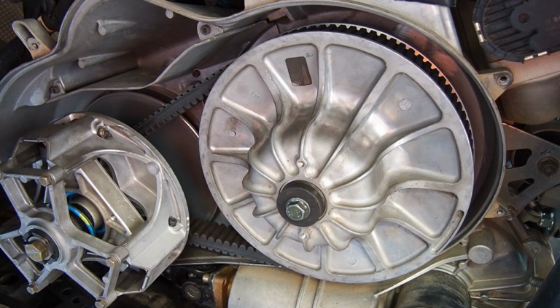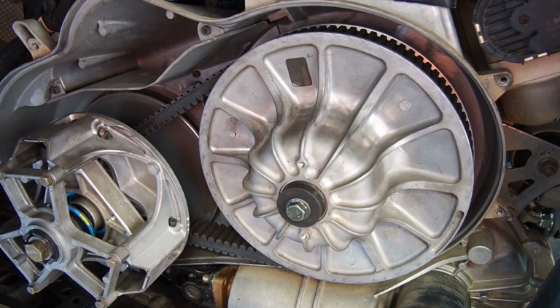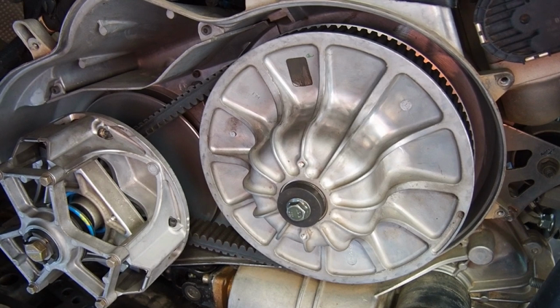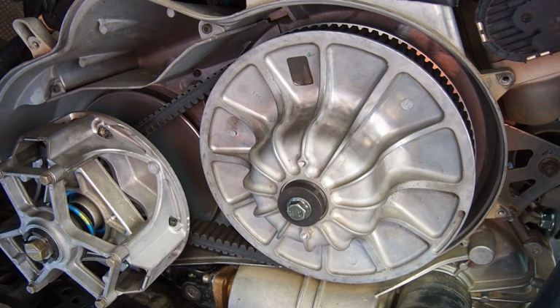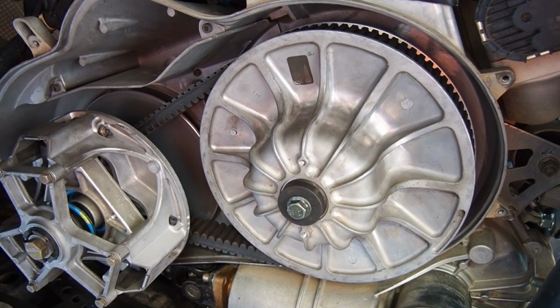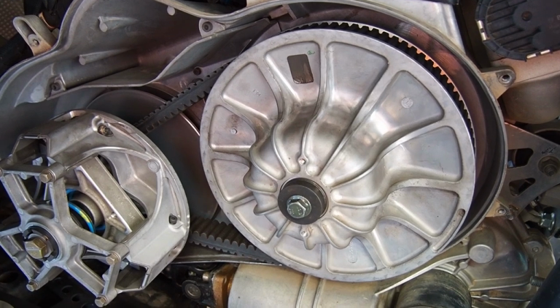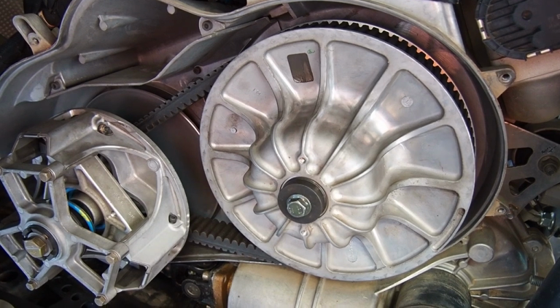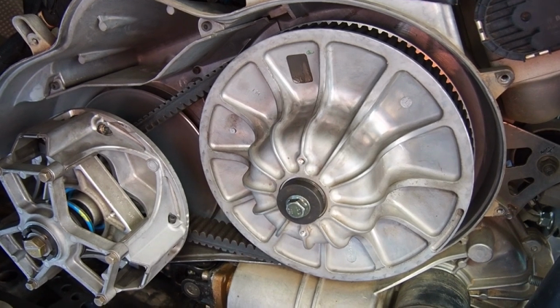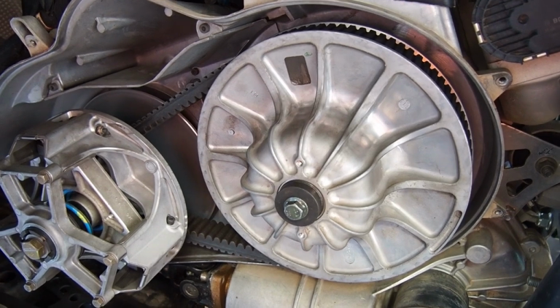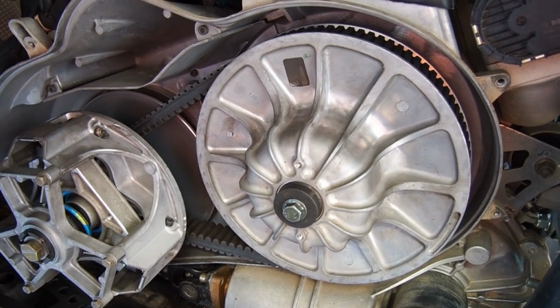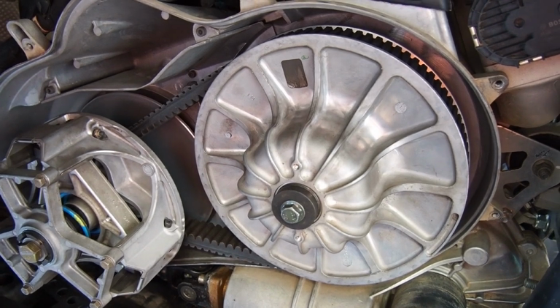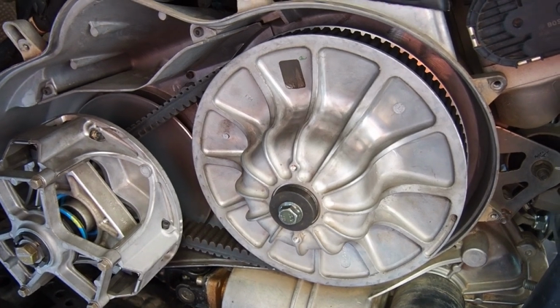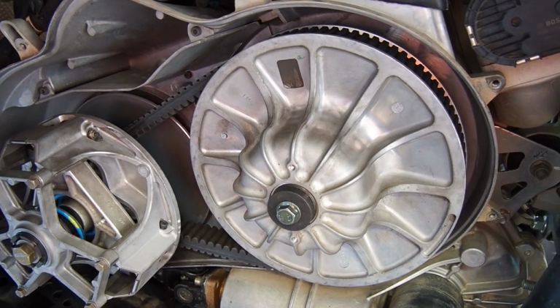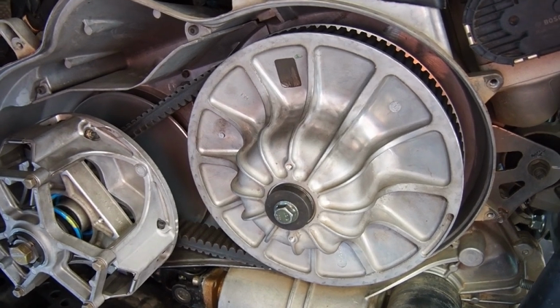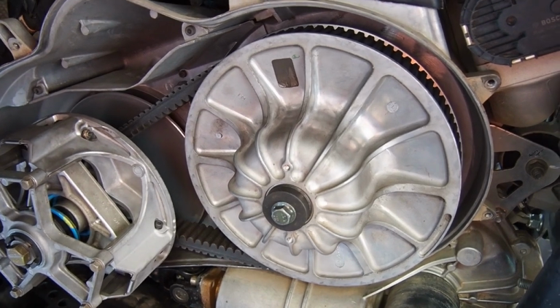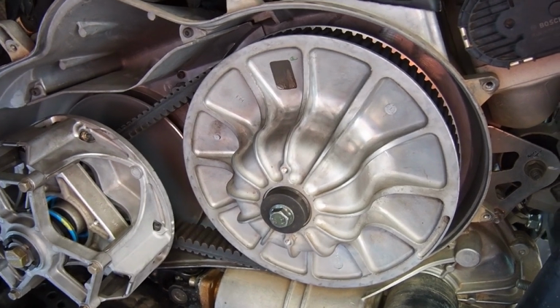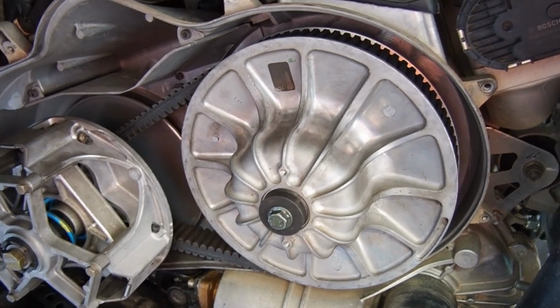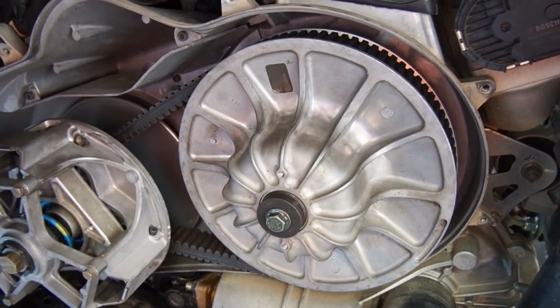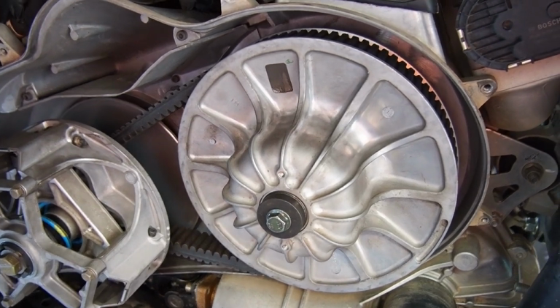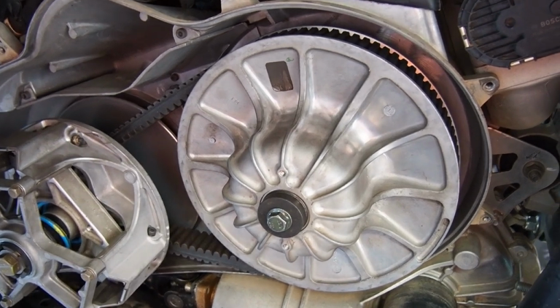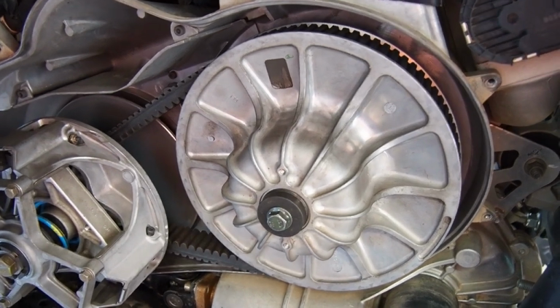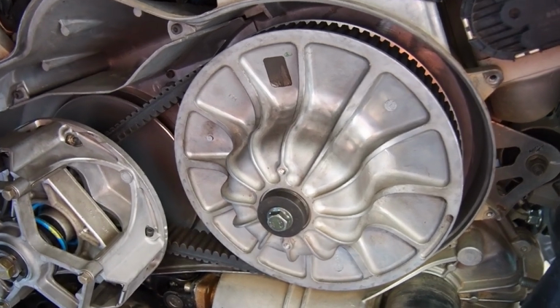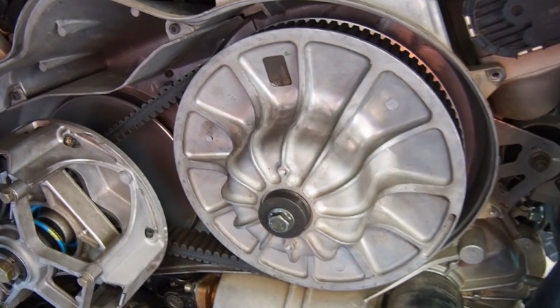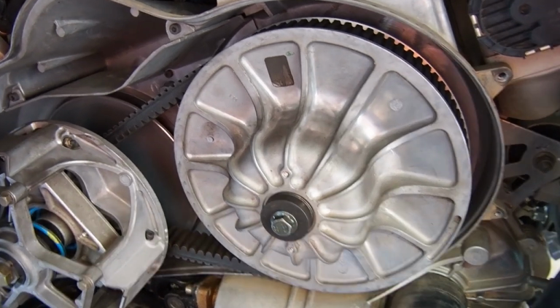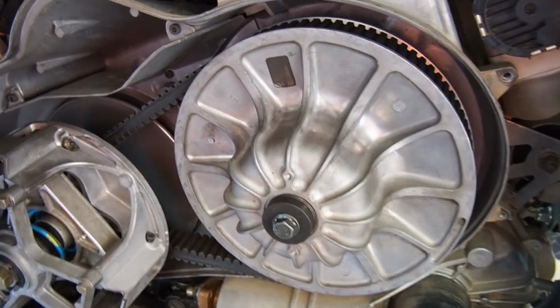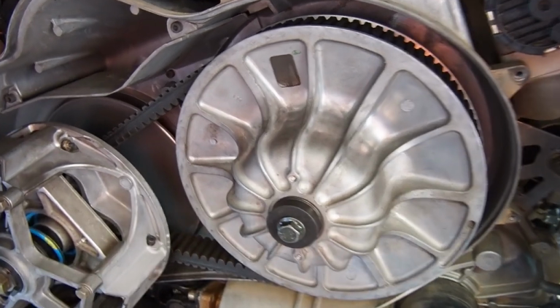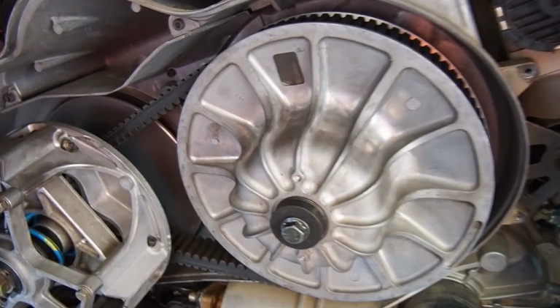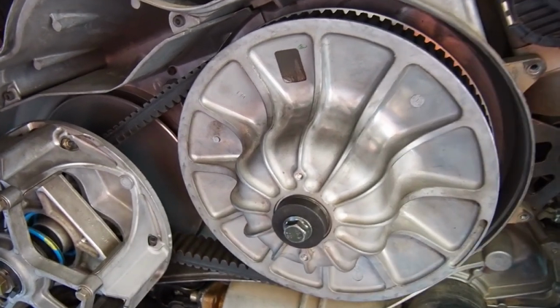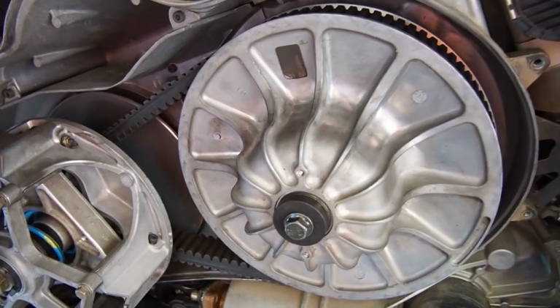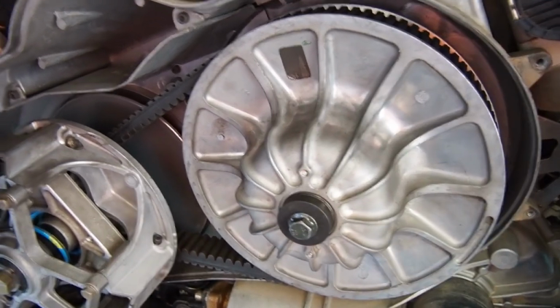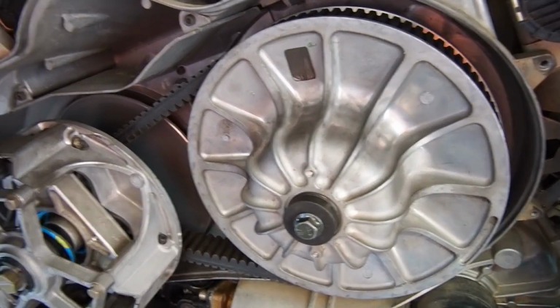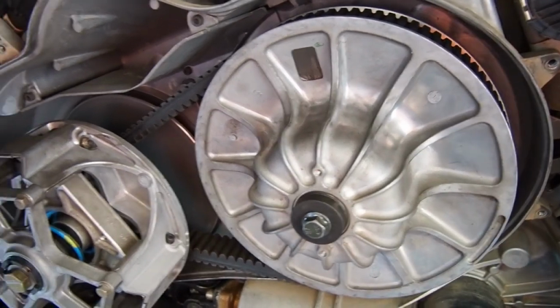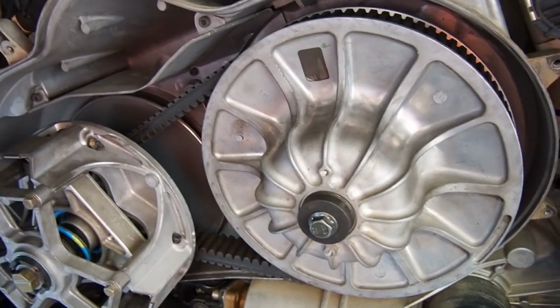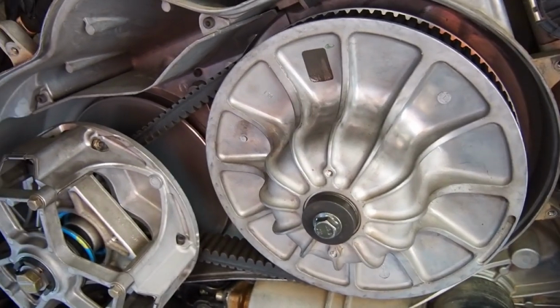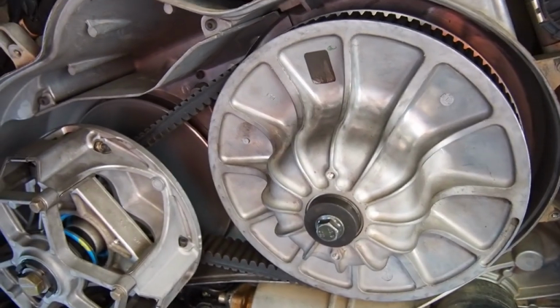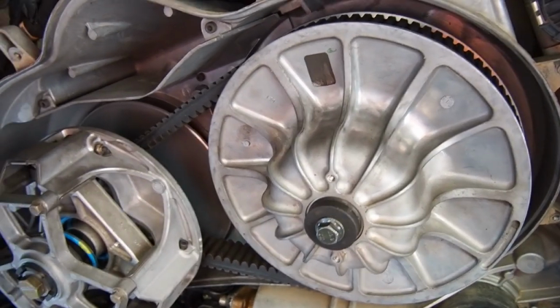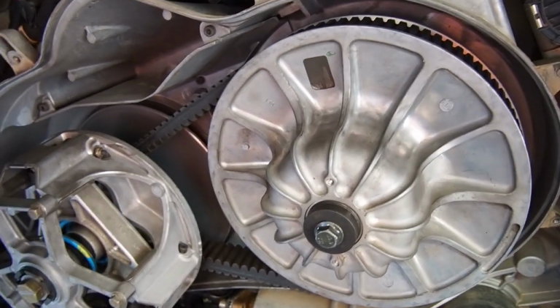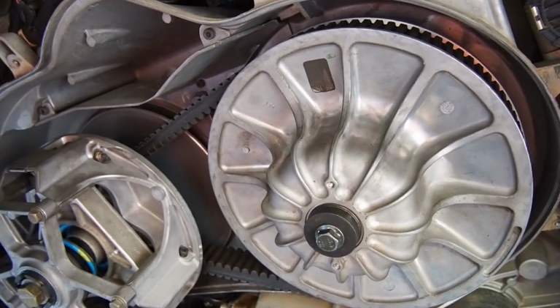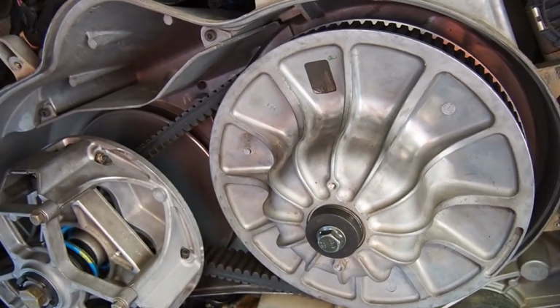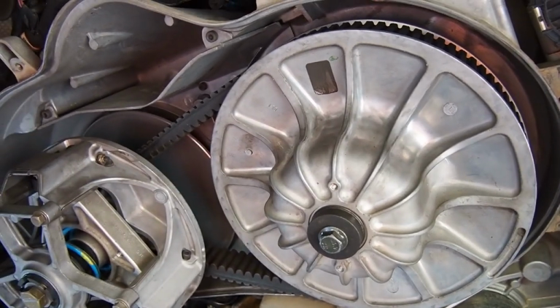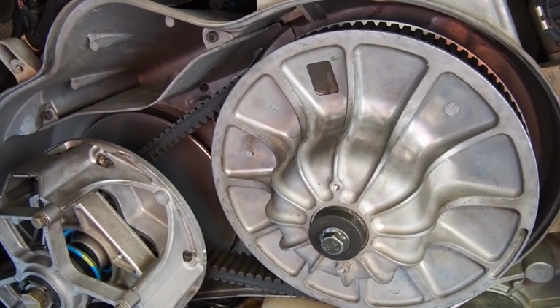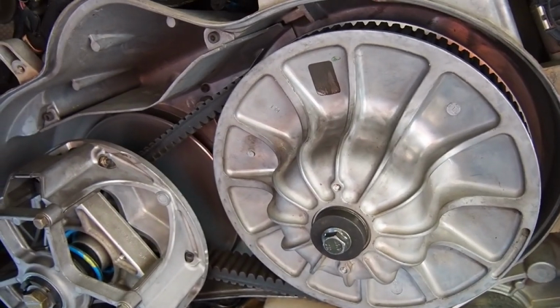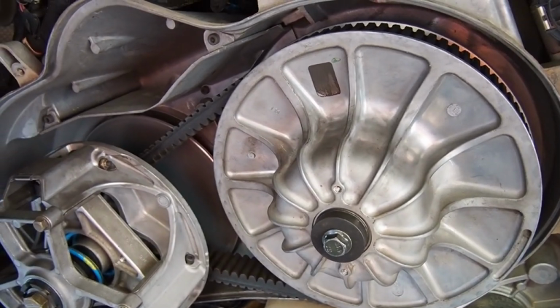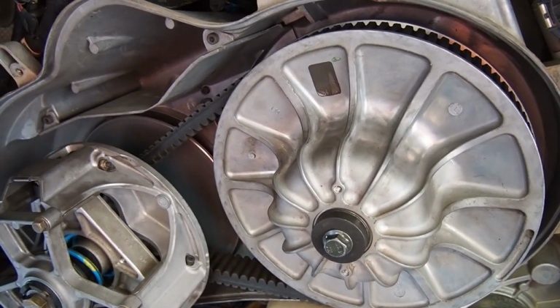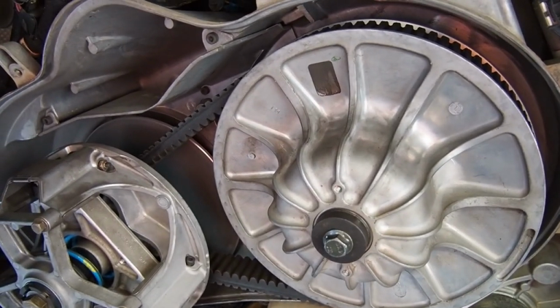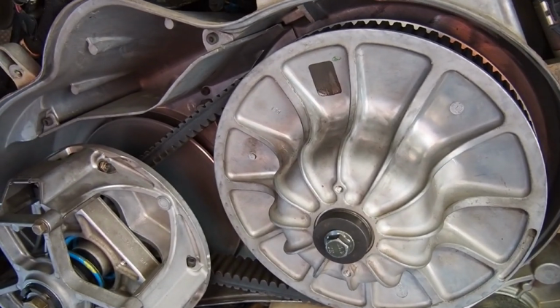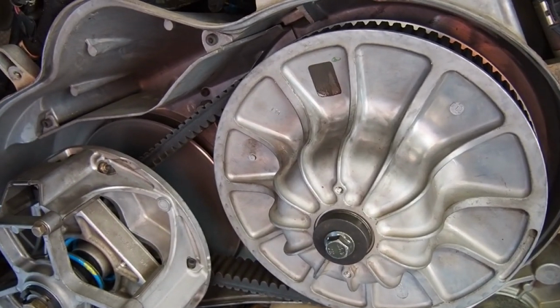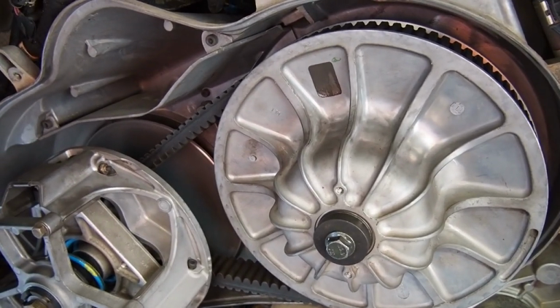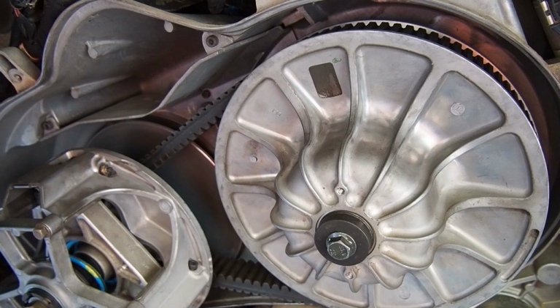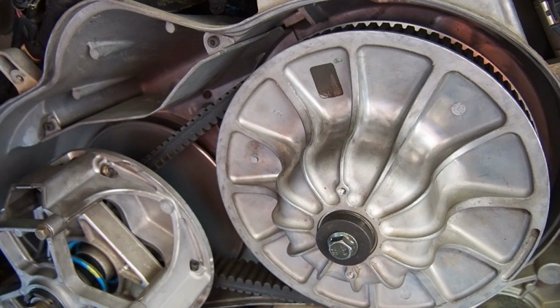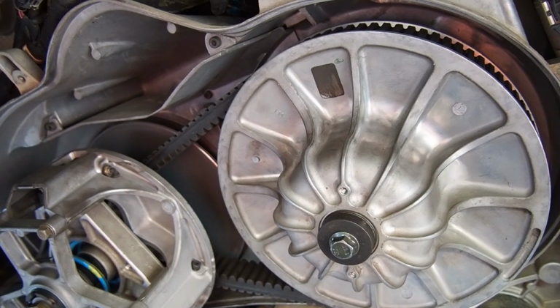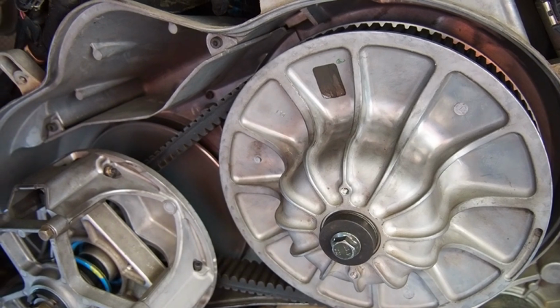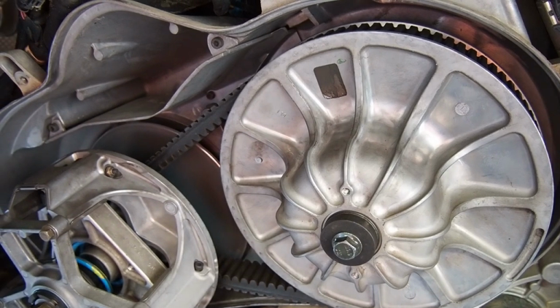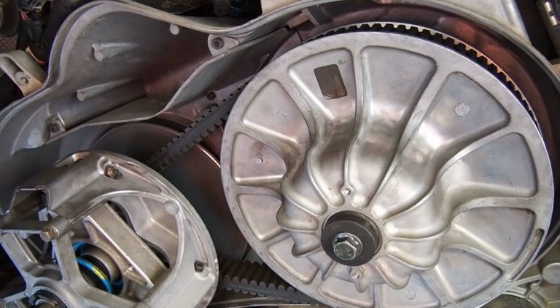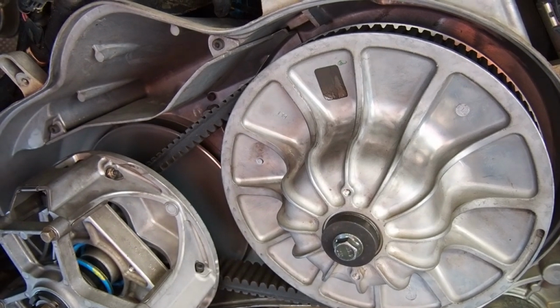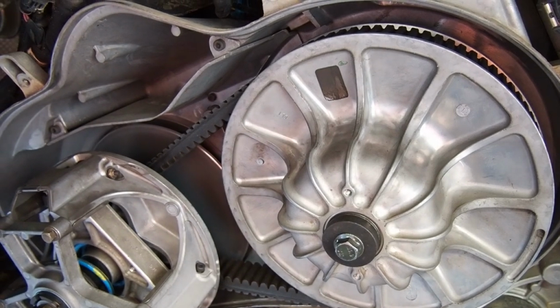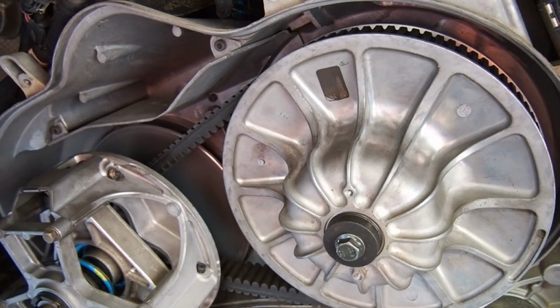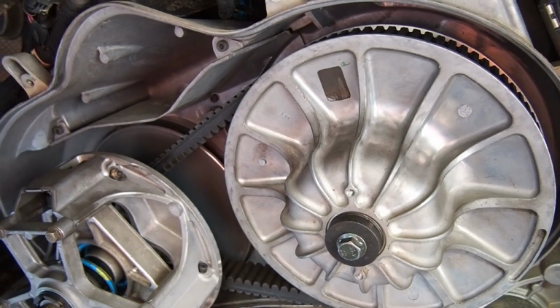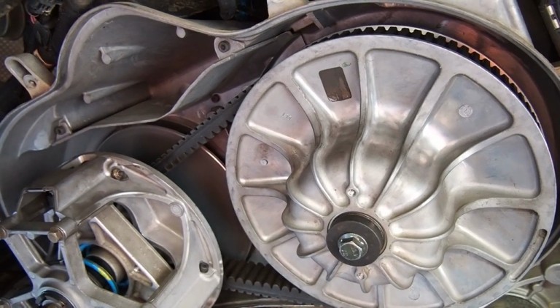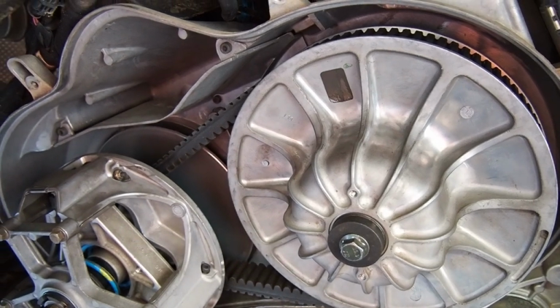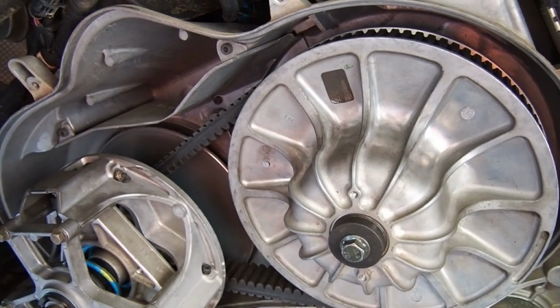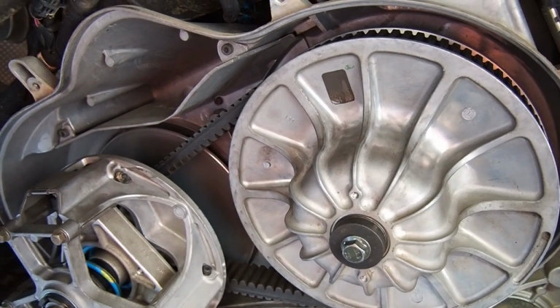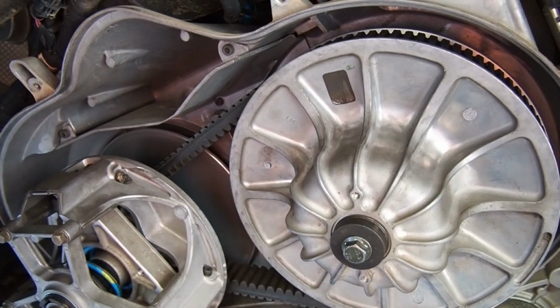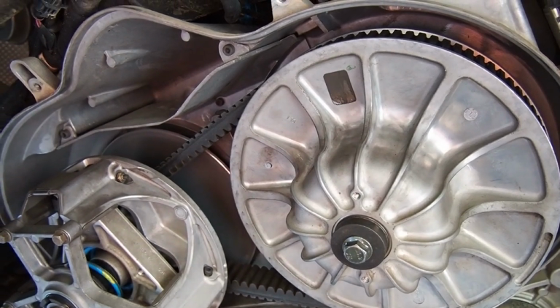I don't blame the belt at all on that — that's pretty much all on me. I should have been in low gear or keeping my speed down a little bit.